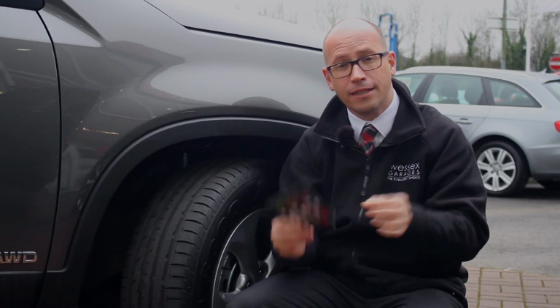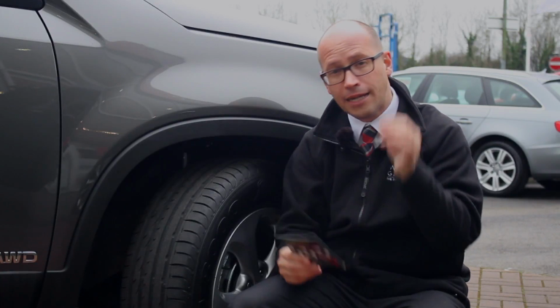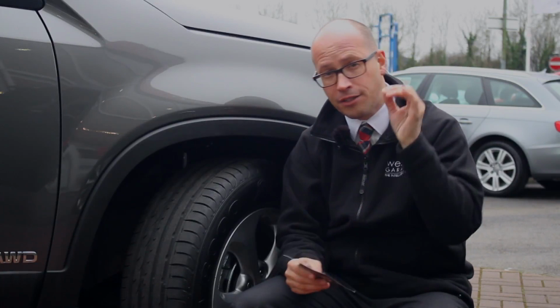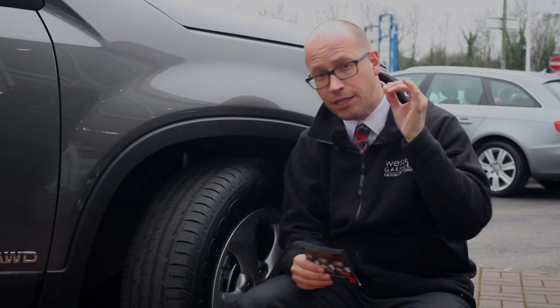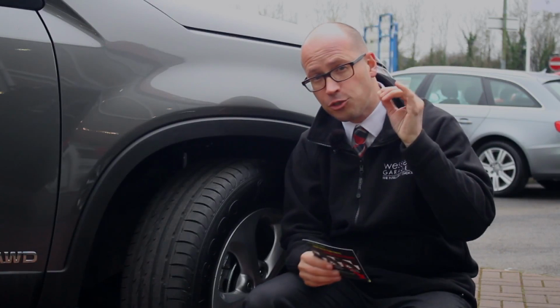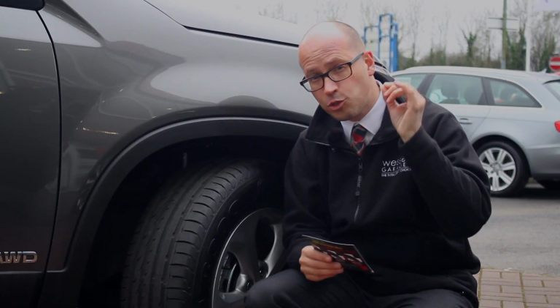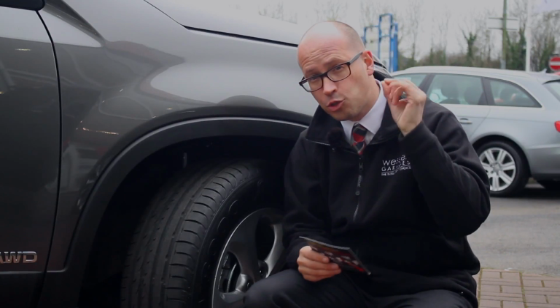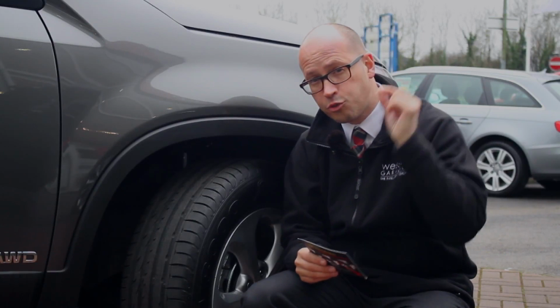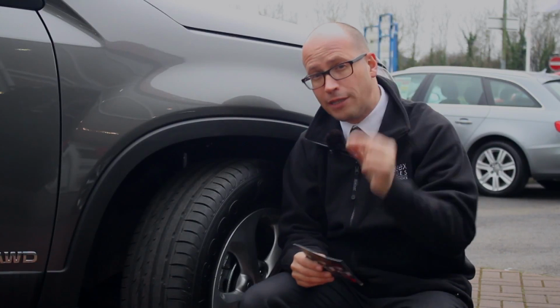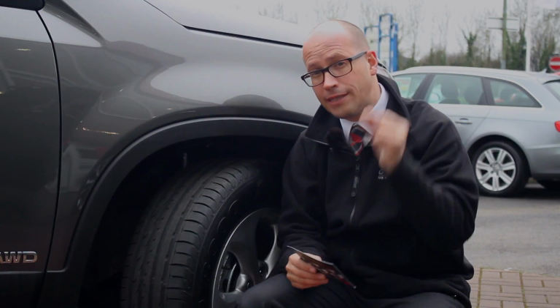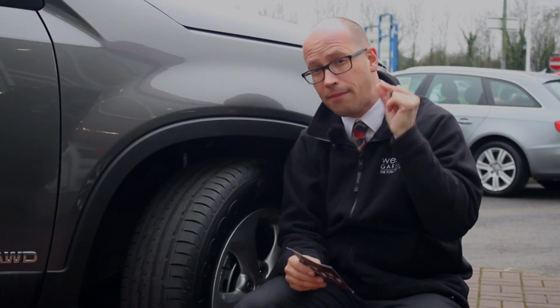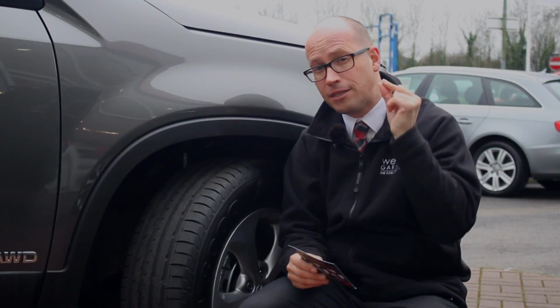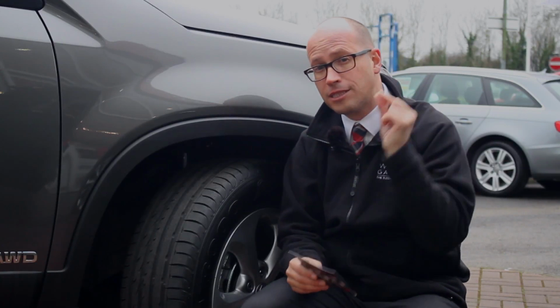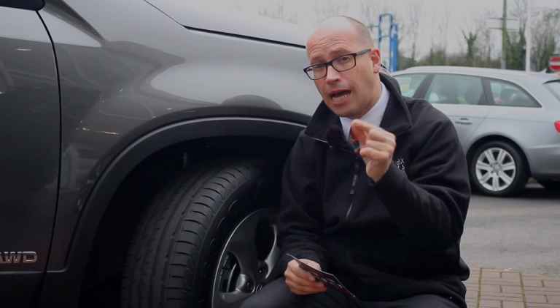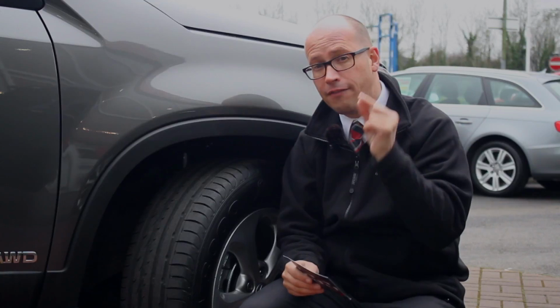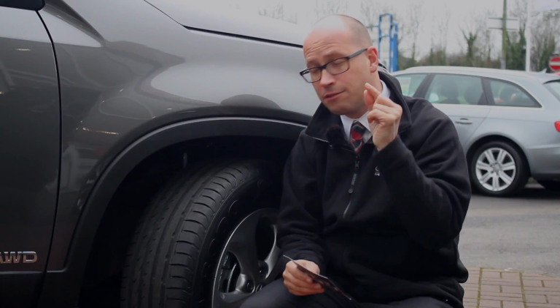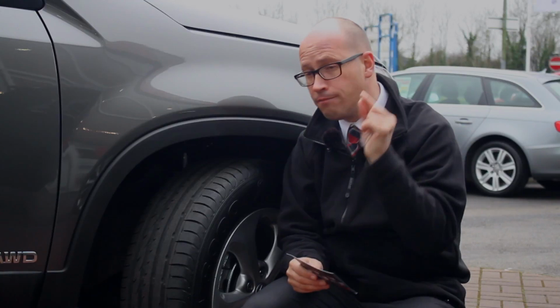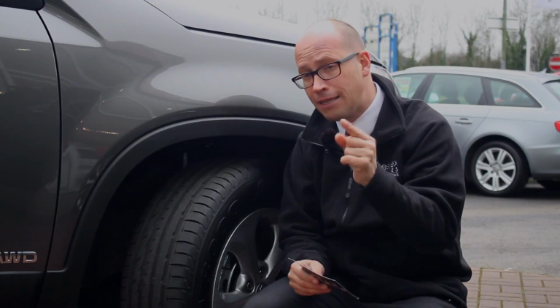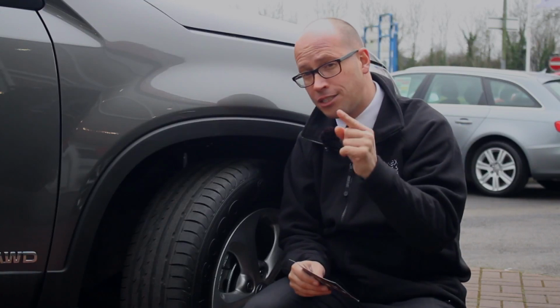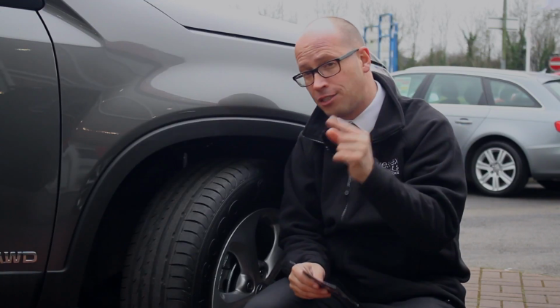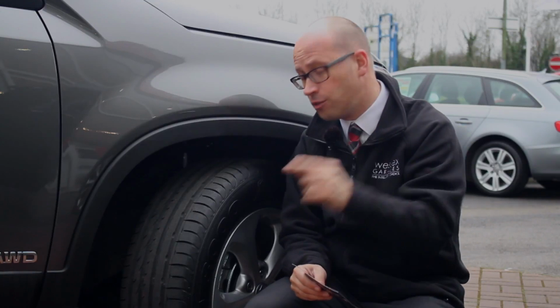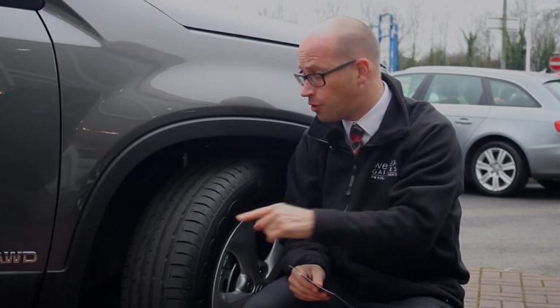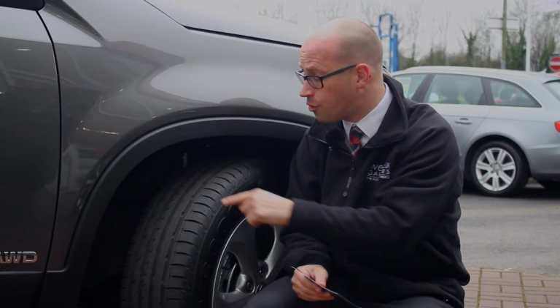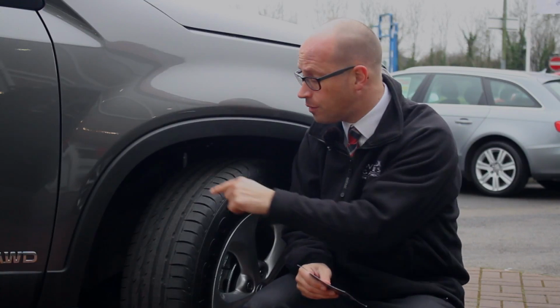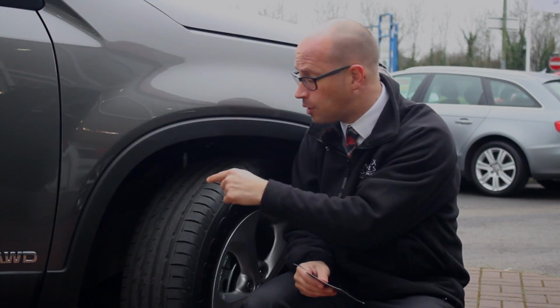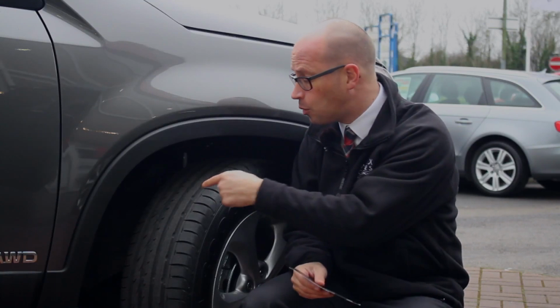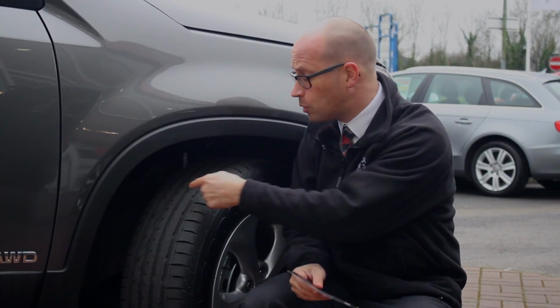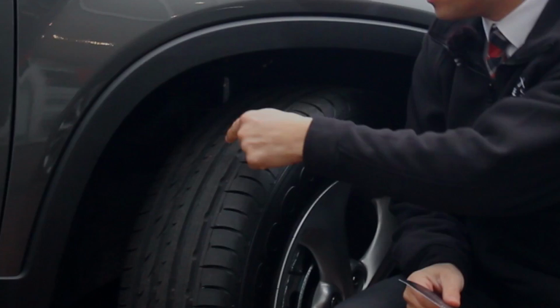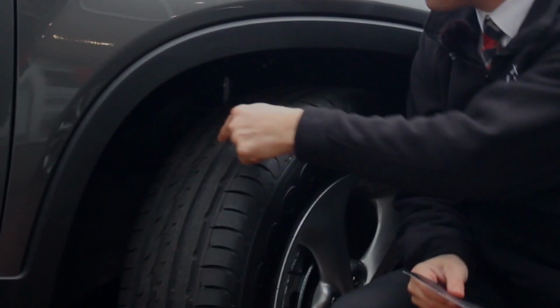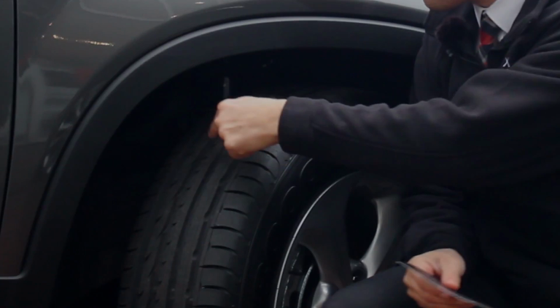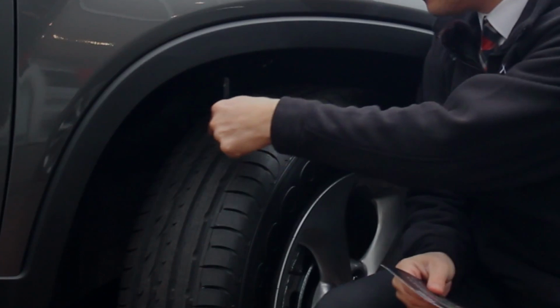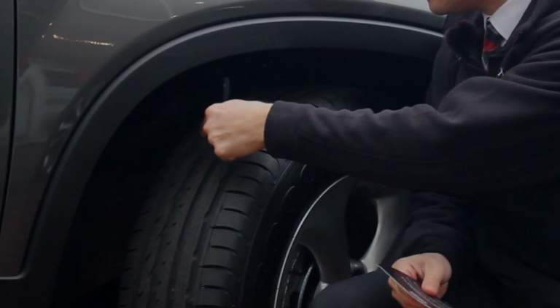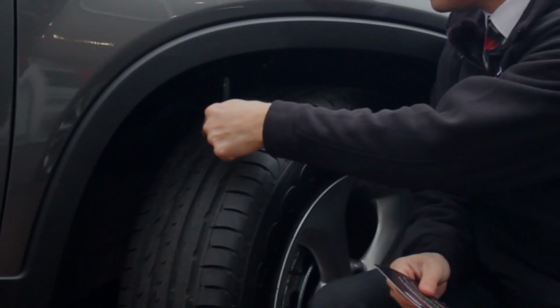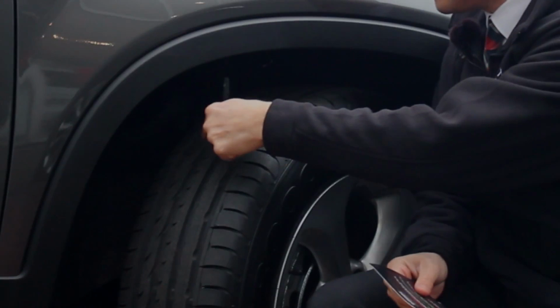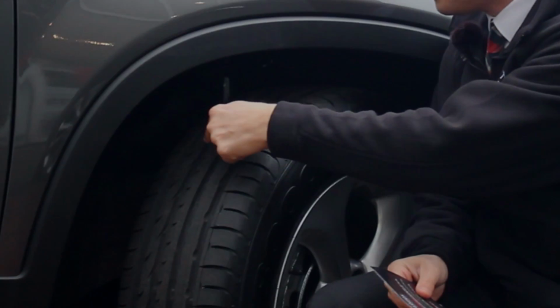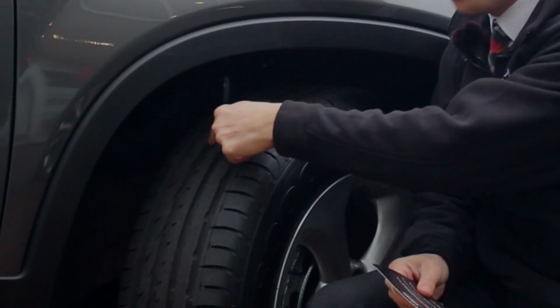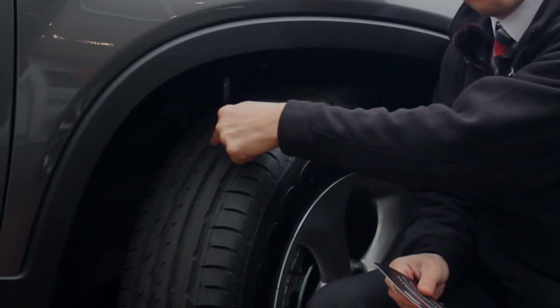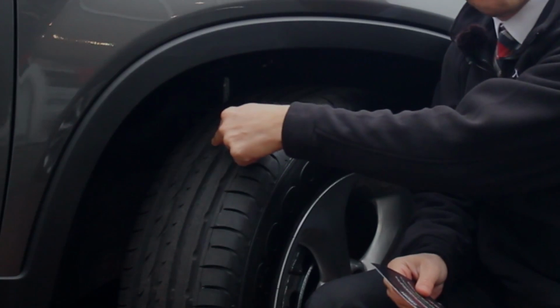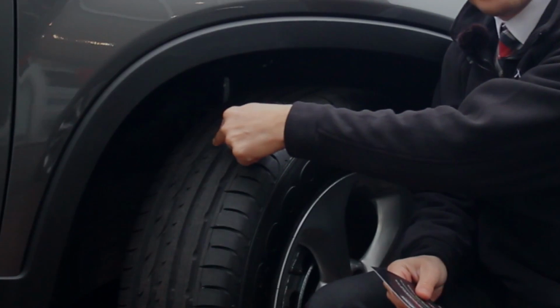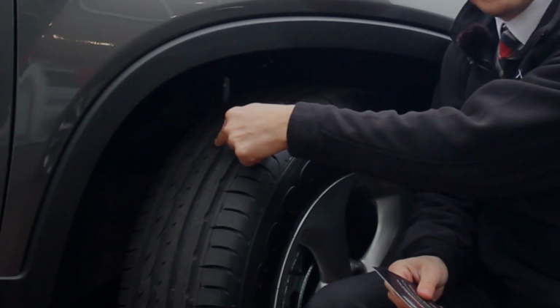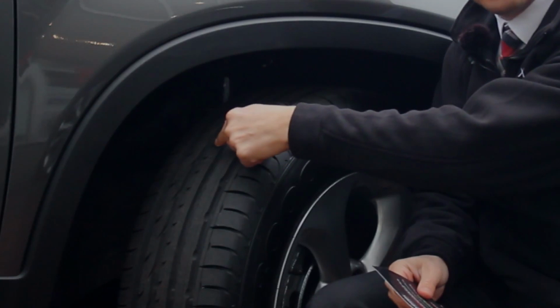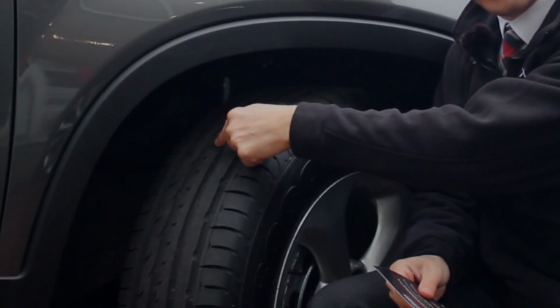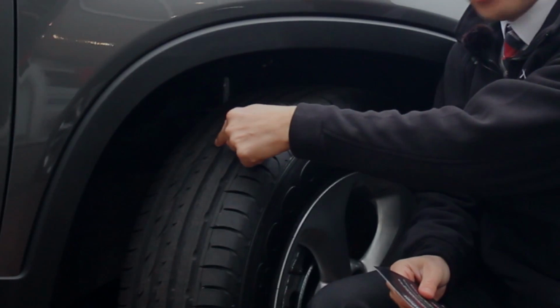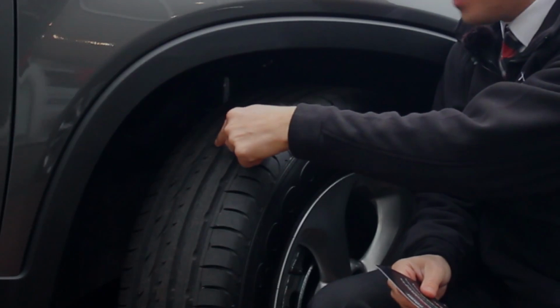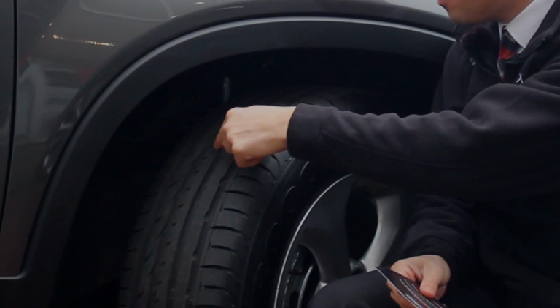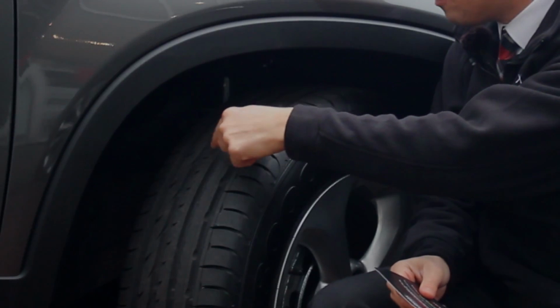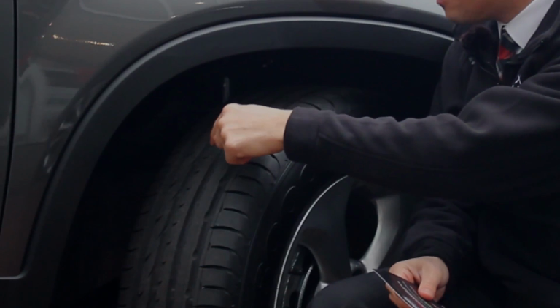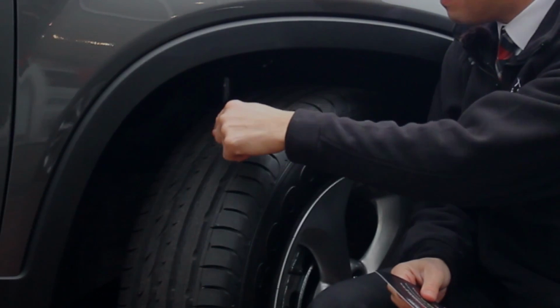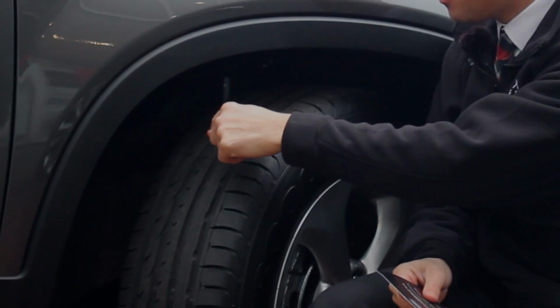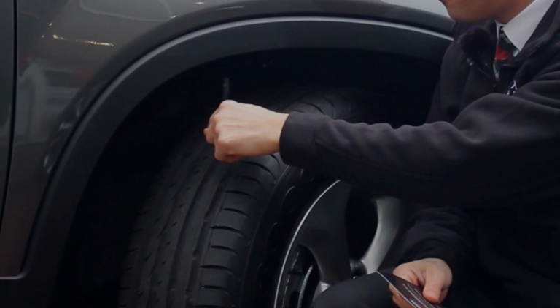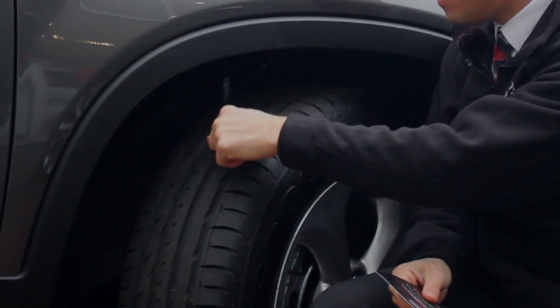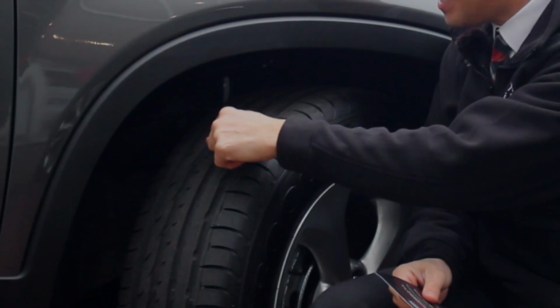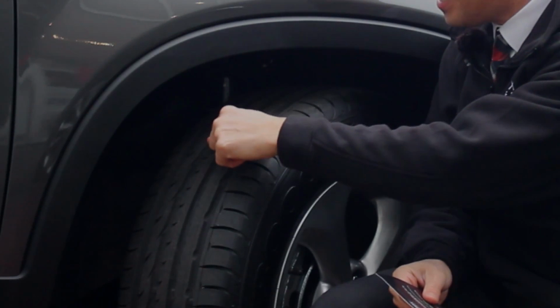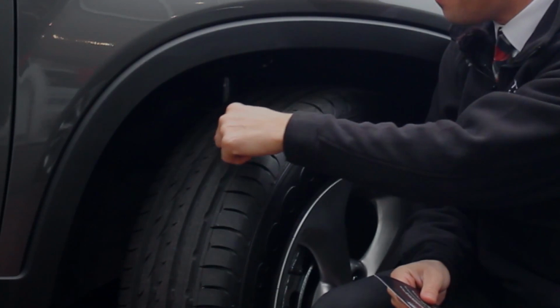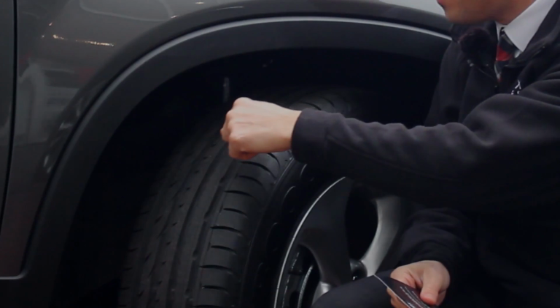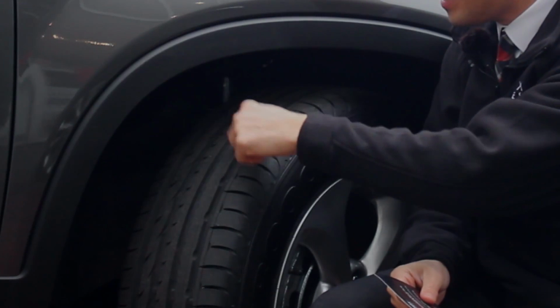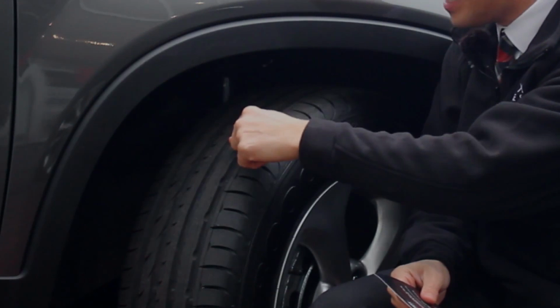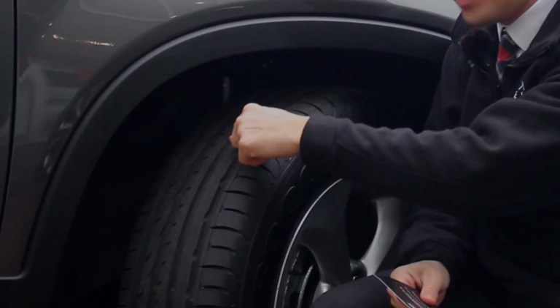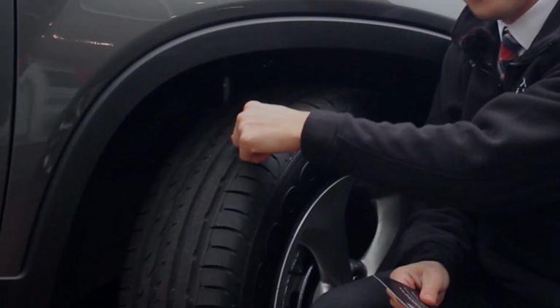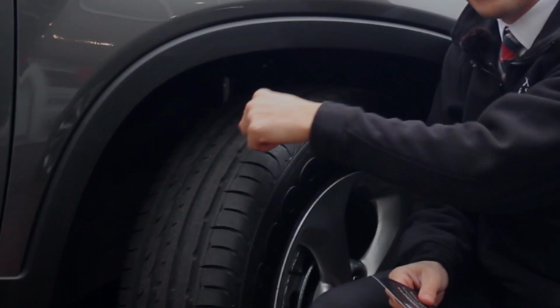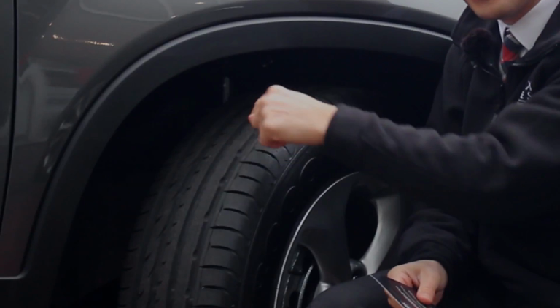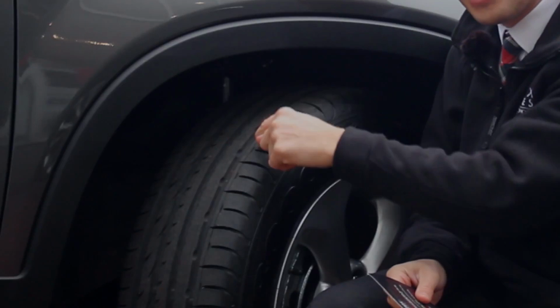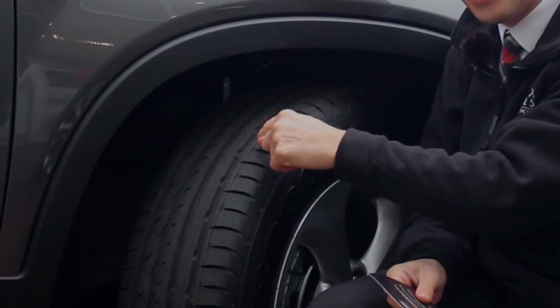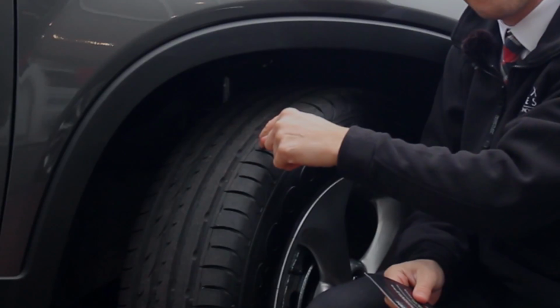Now, the actual tread depth itself is measured on the three-quarters centre of the tyre, which is measured from here, here and here.